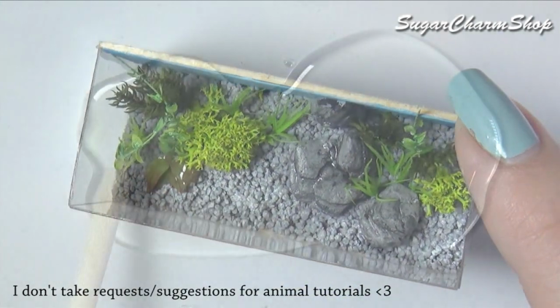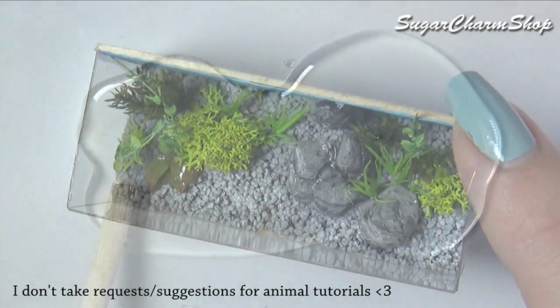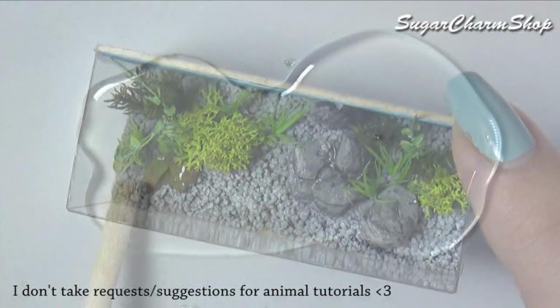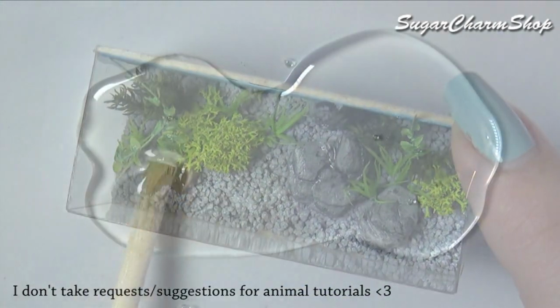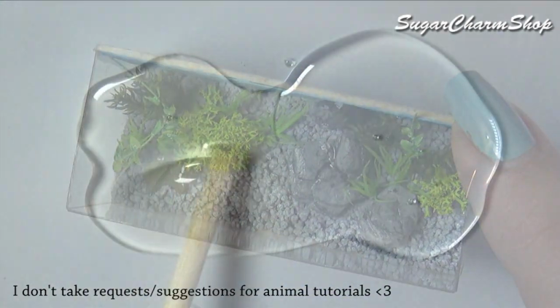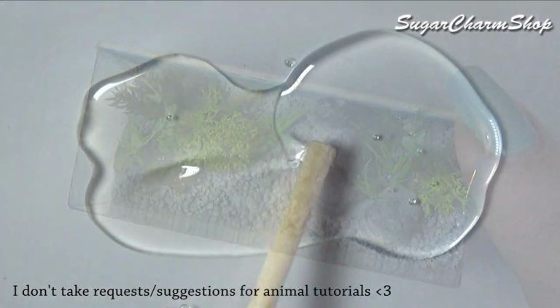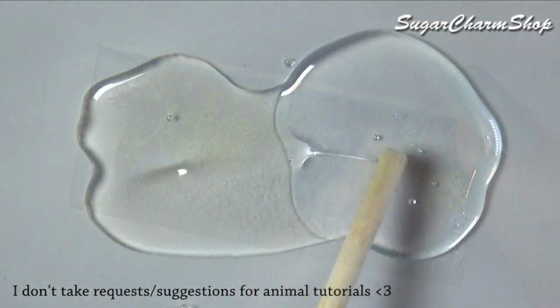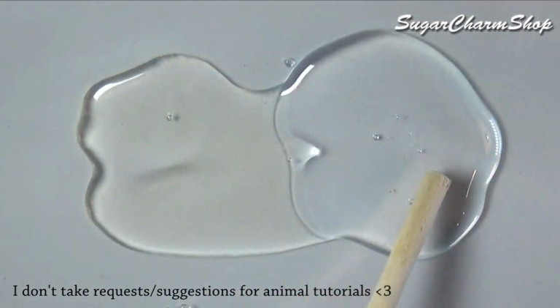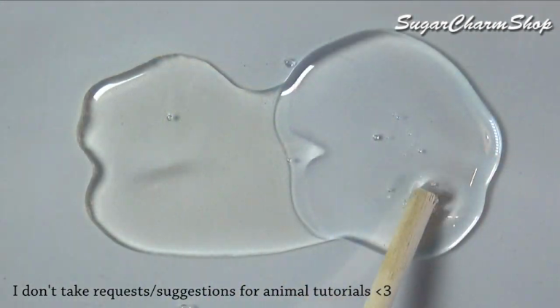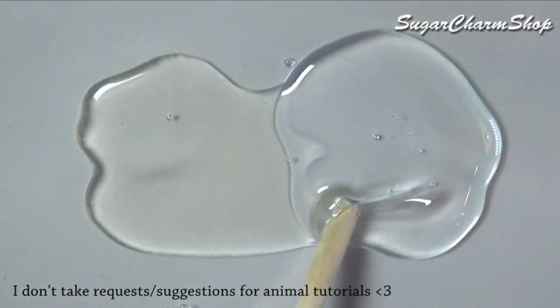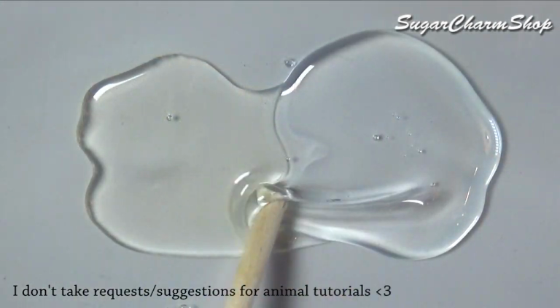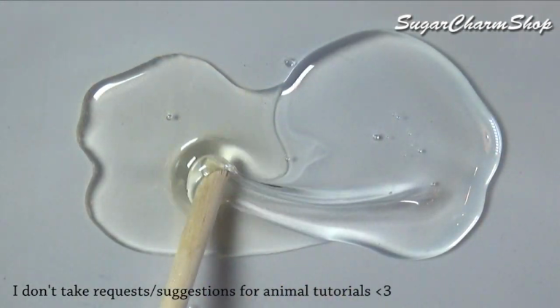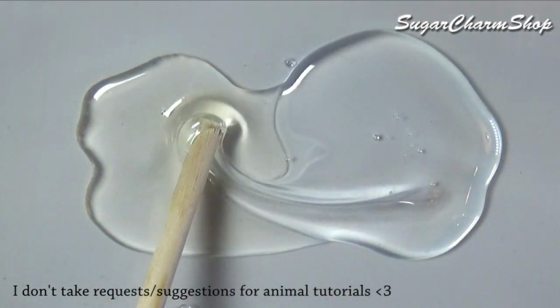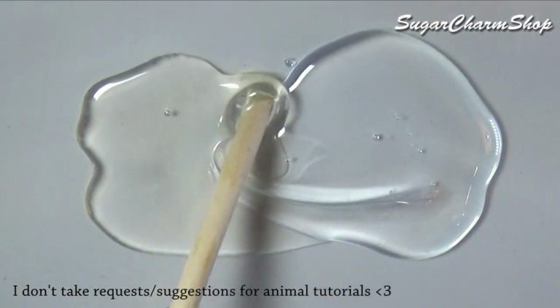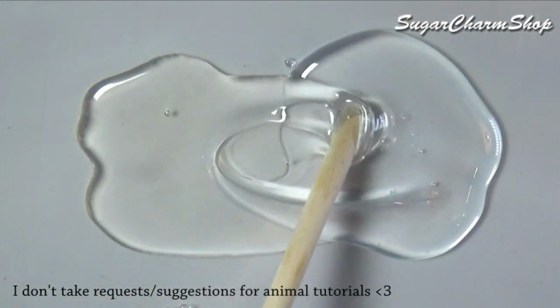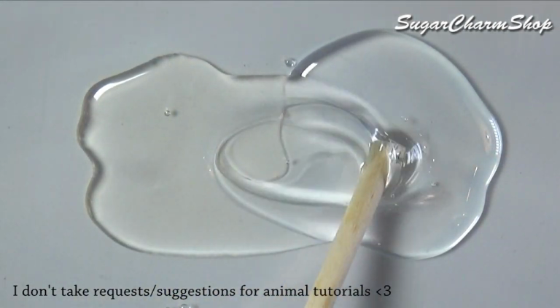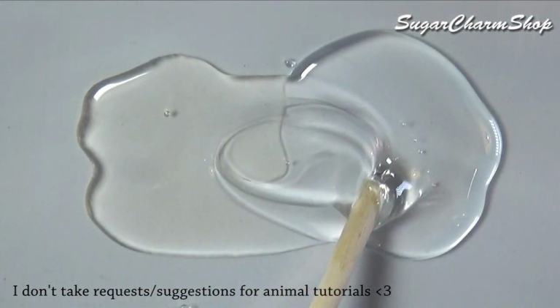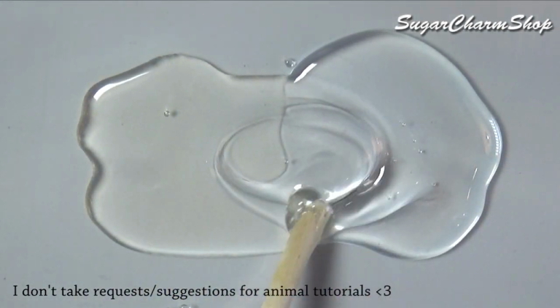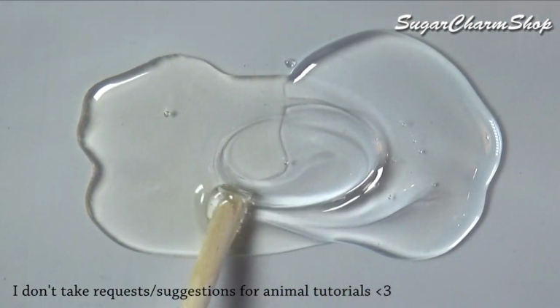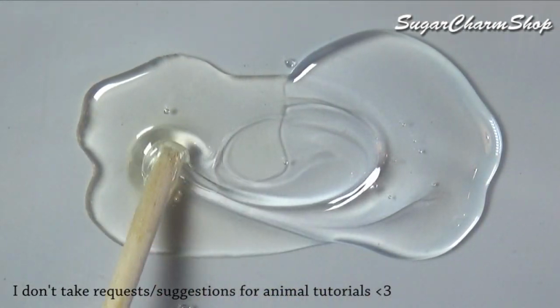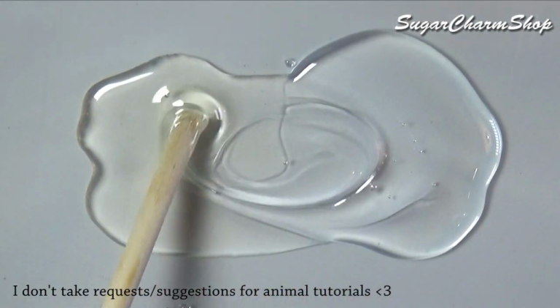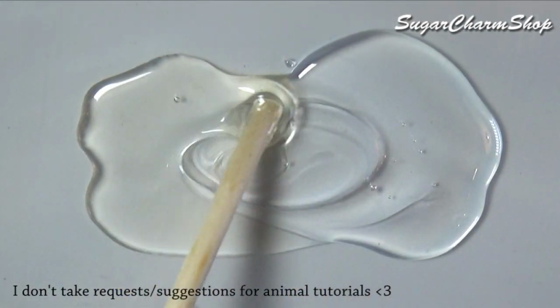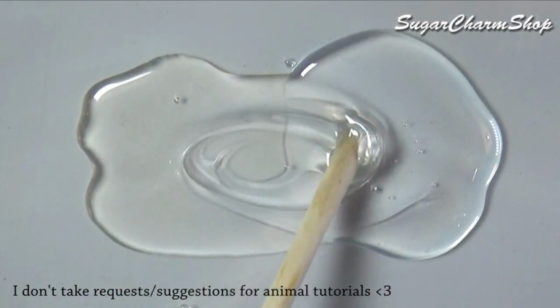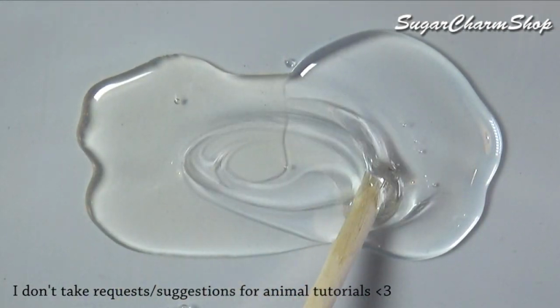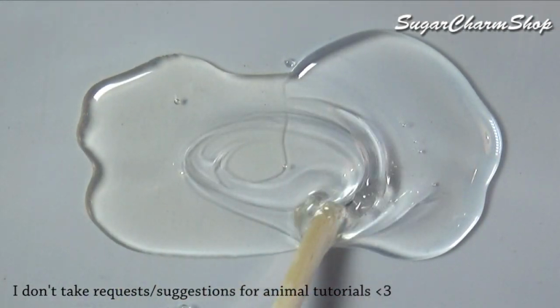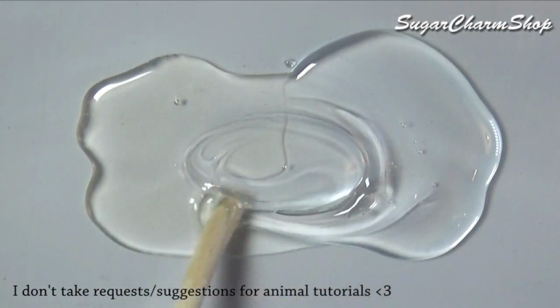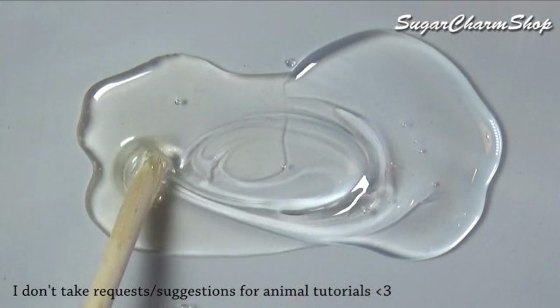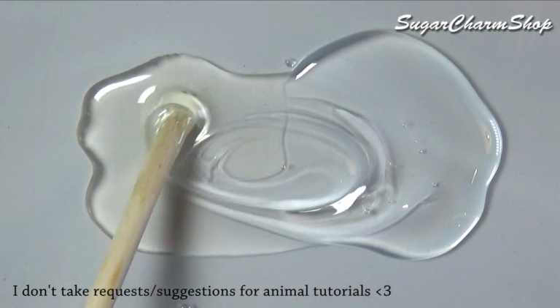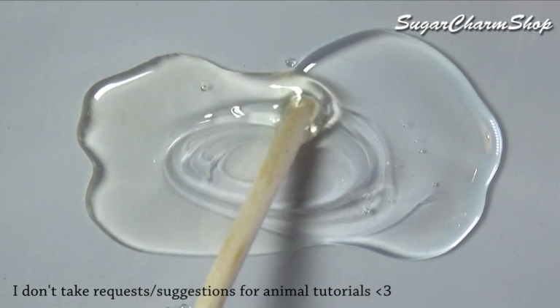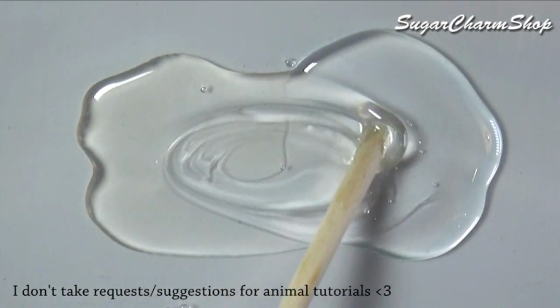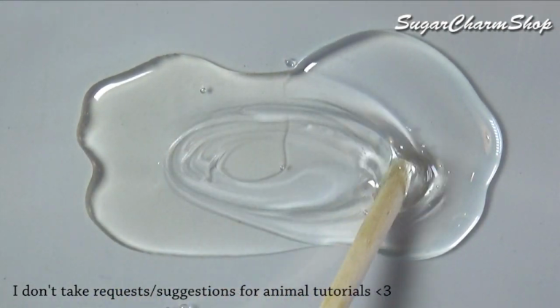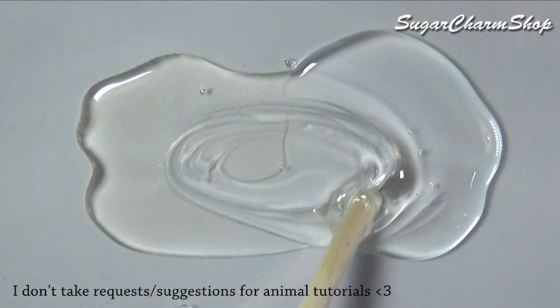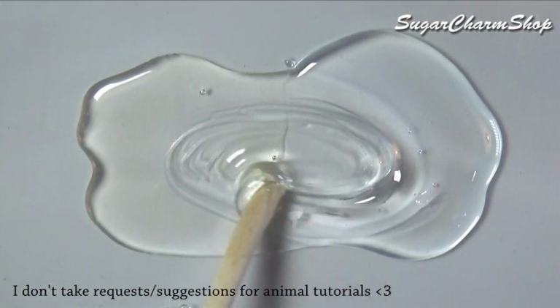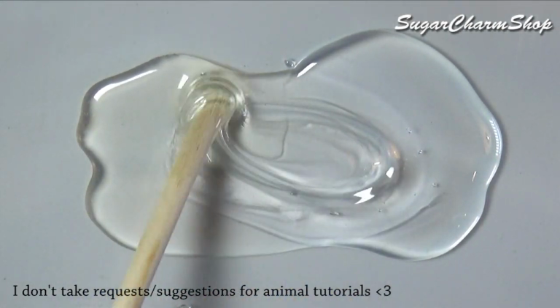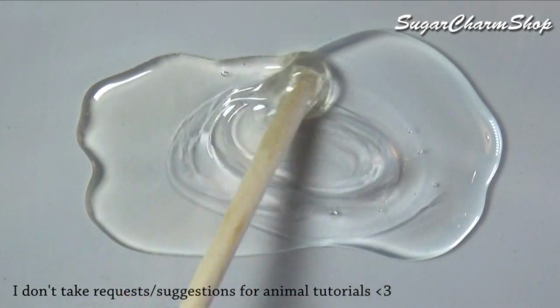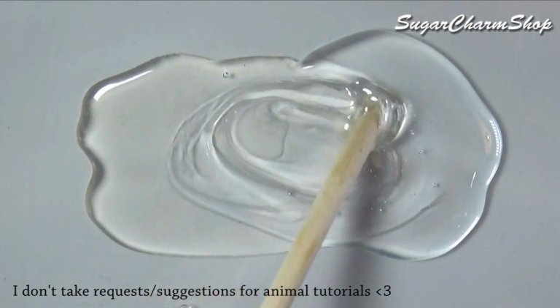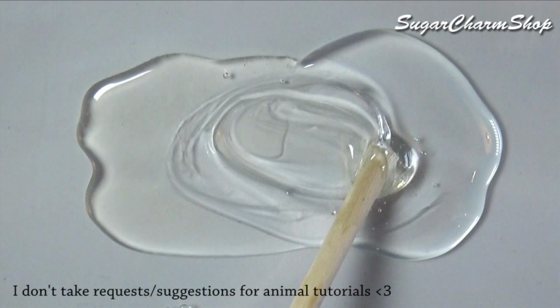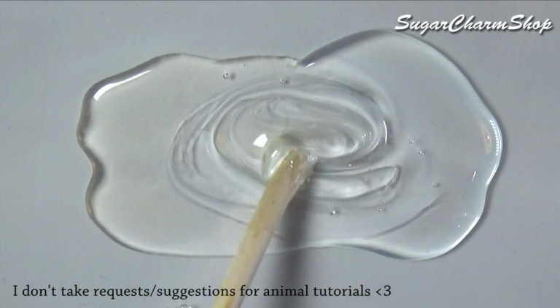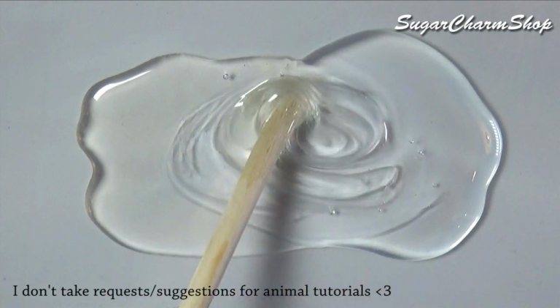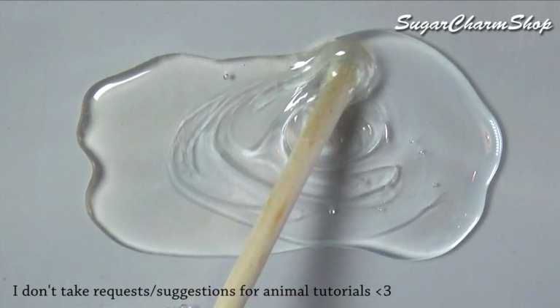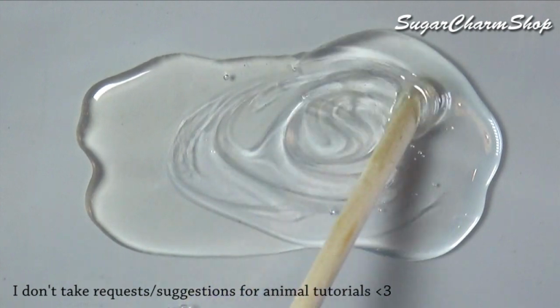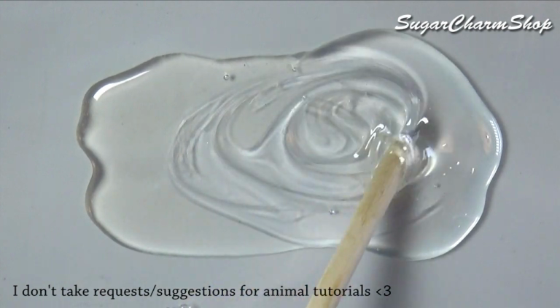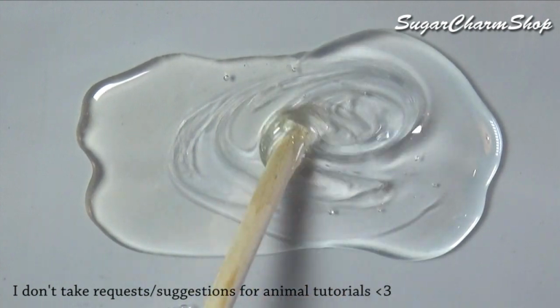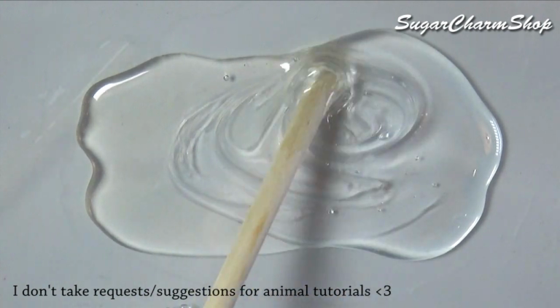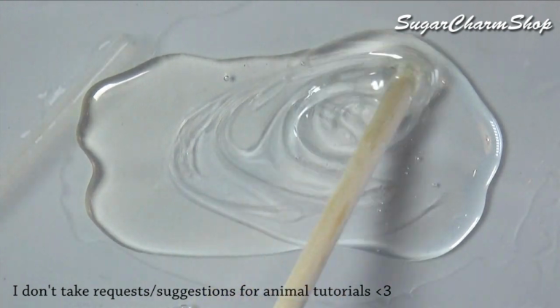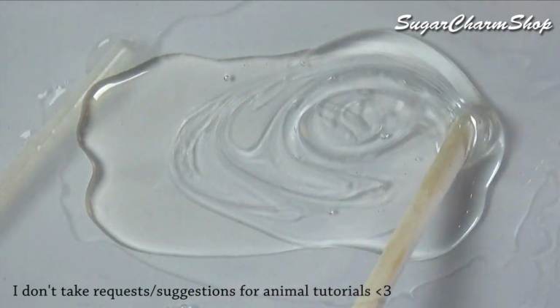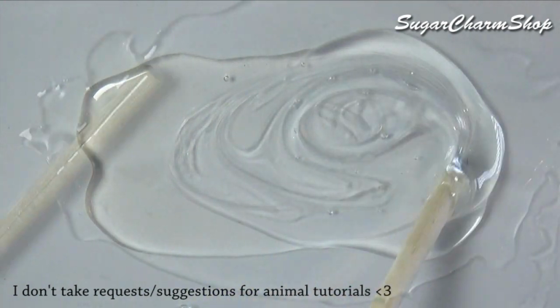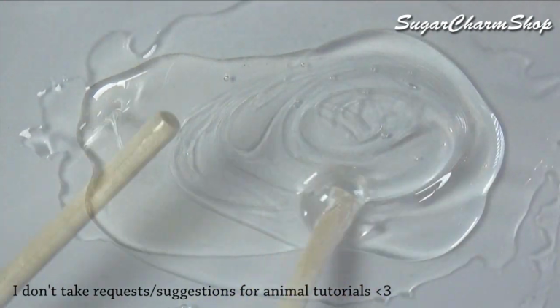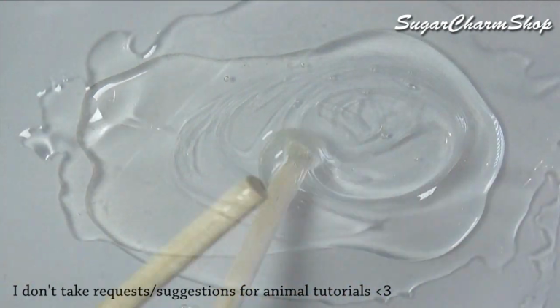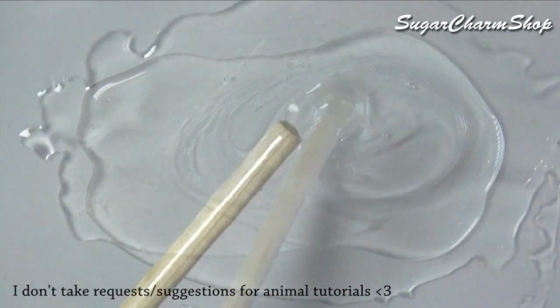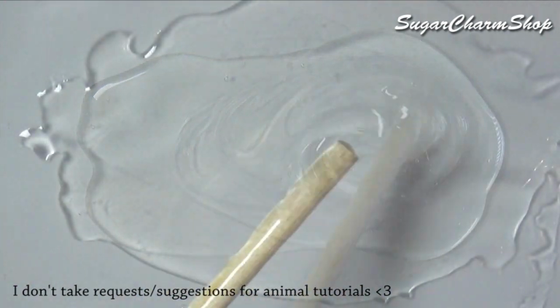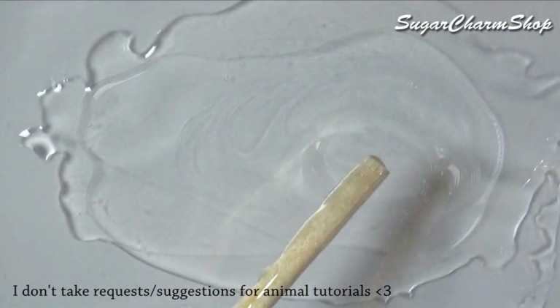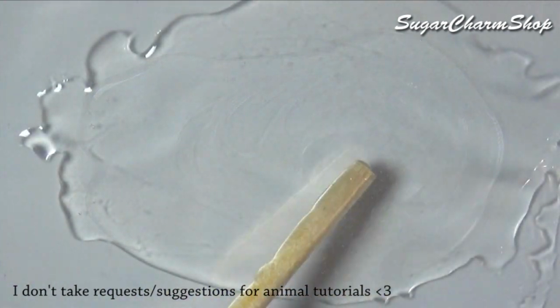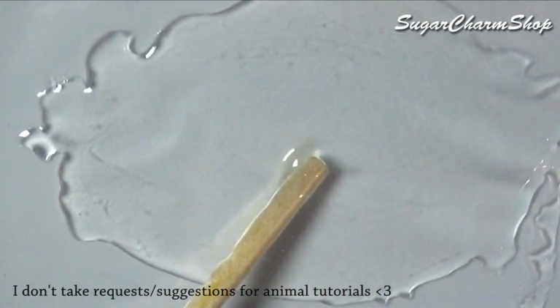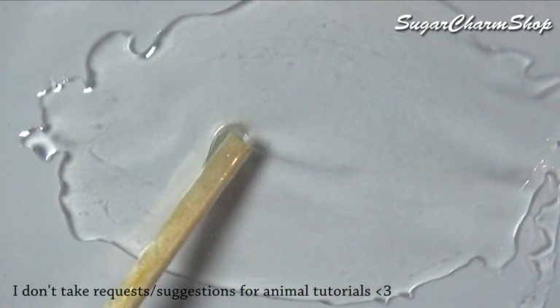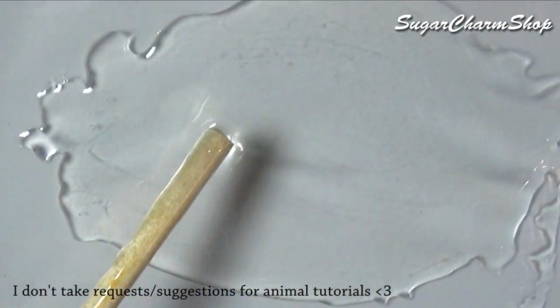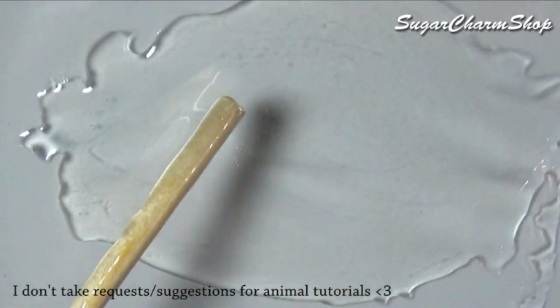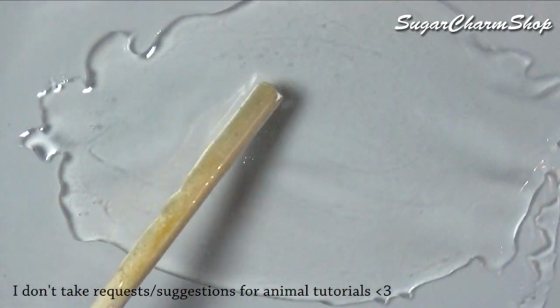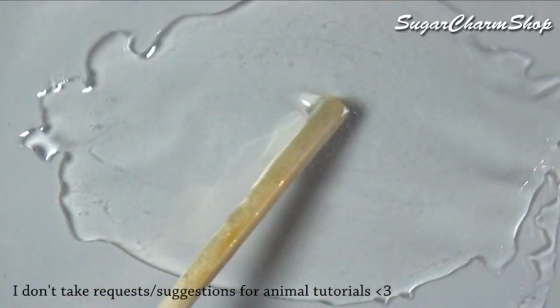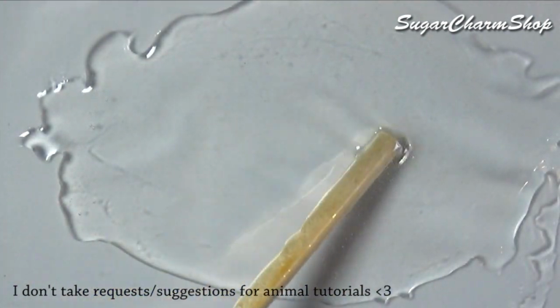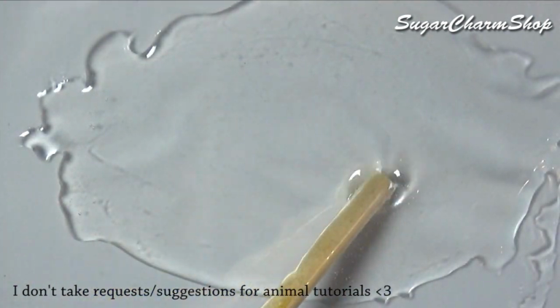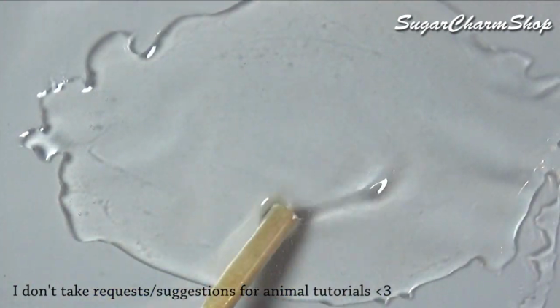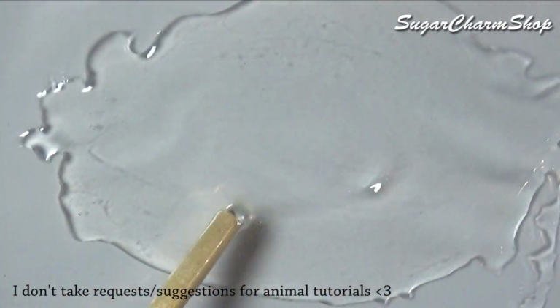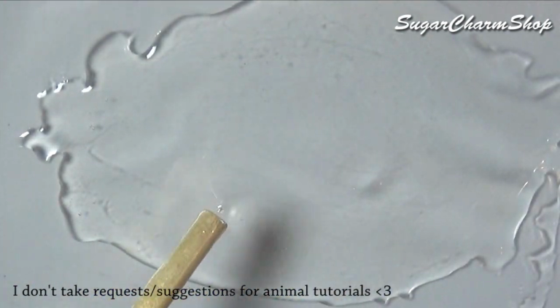You then want to mix up a small amount of resin, just enough to cover the bottom, pour that into the tank, and set it aside.